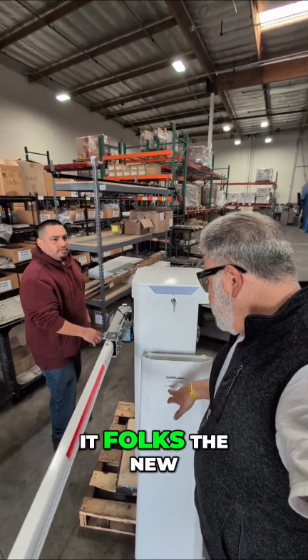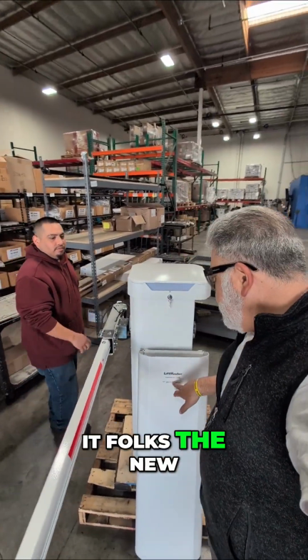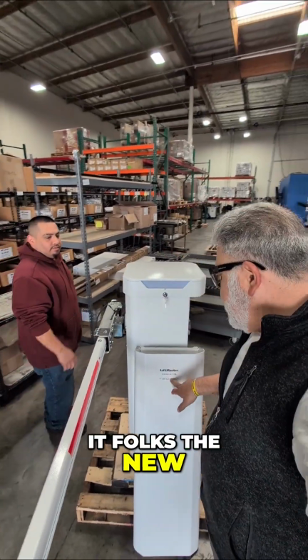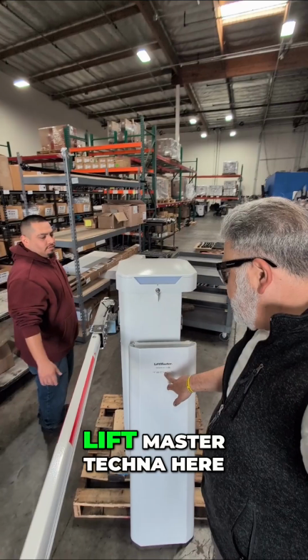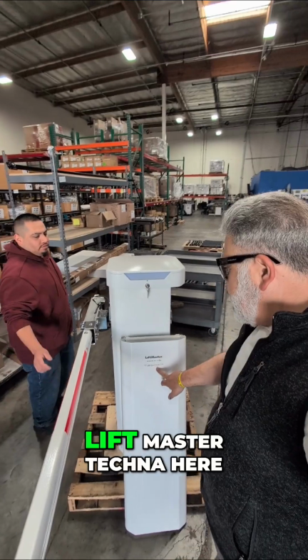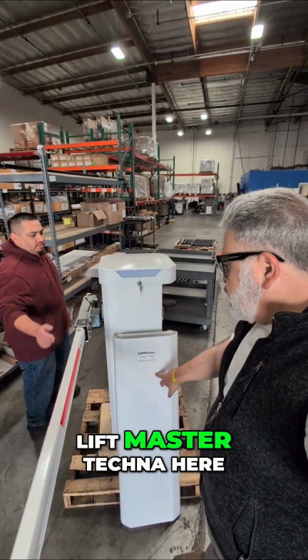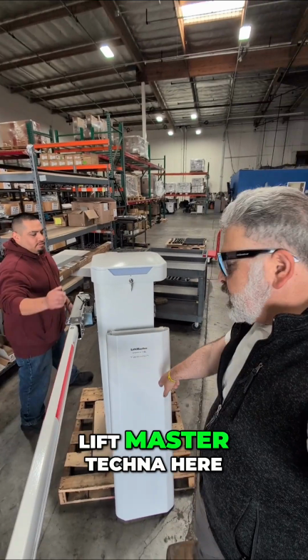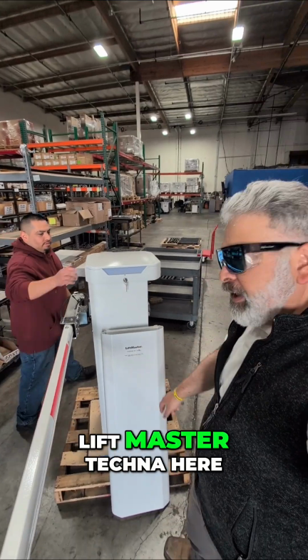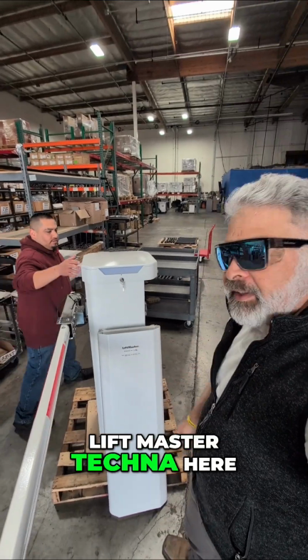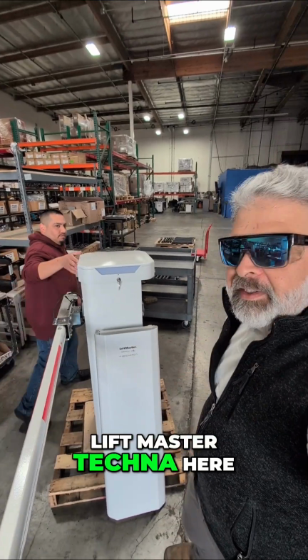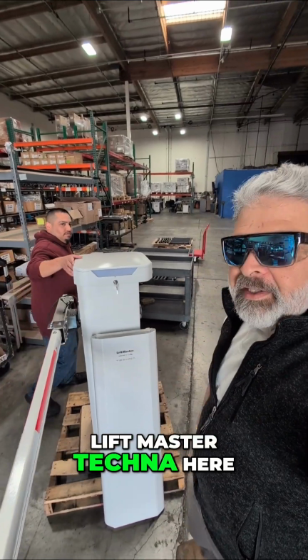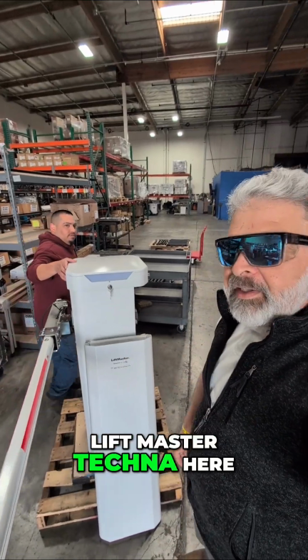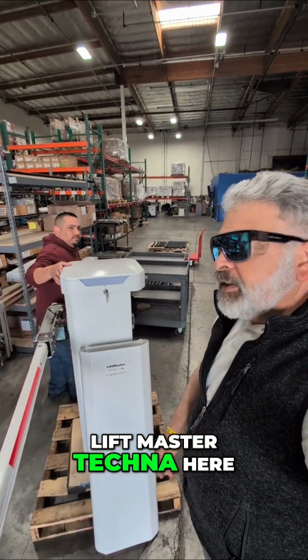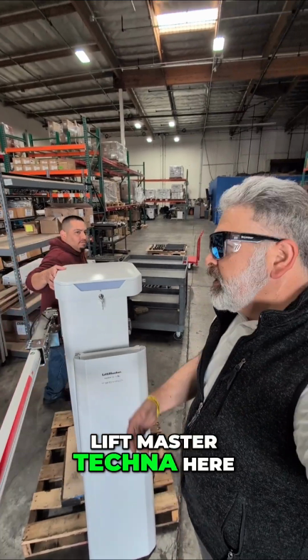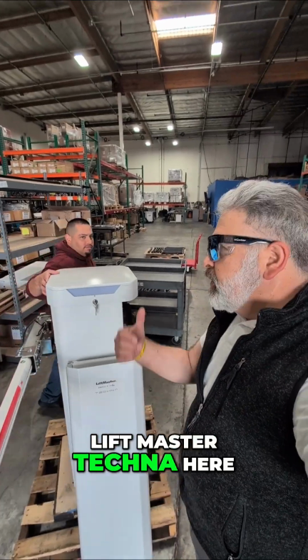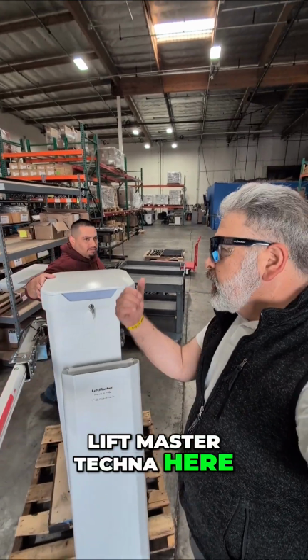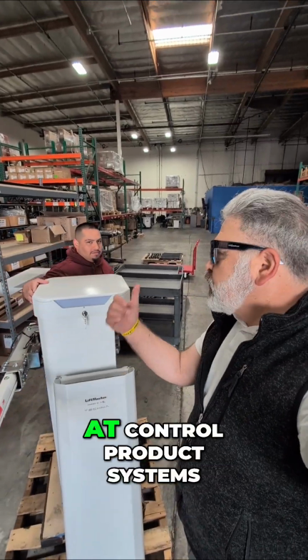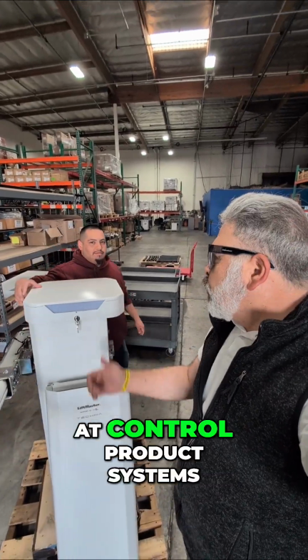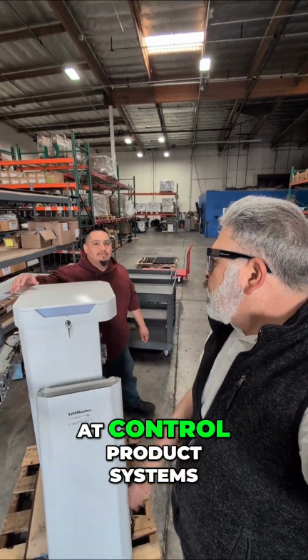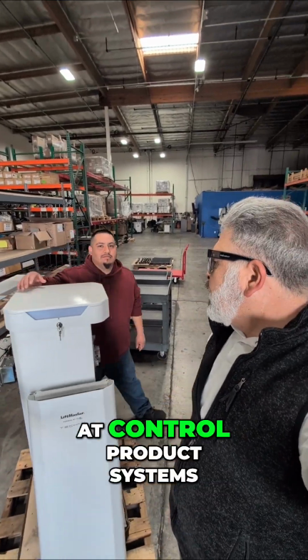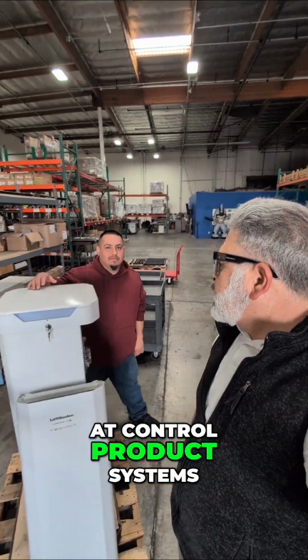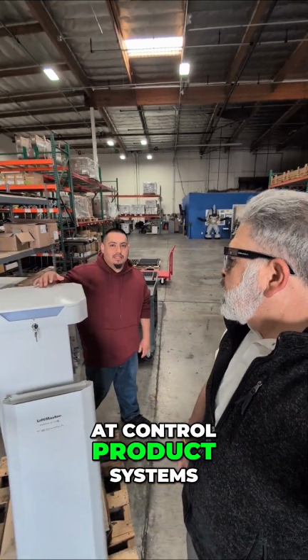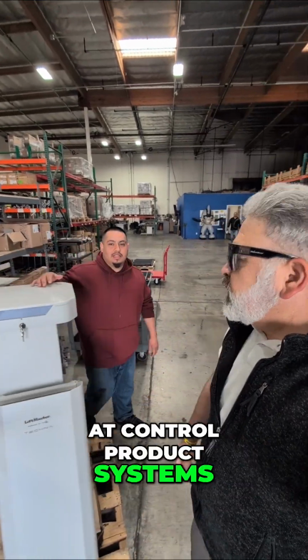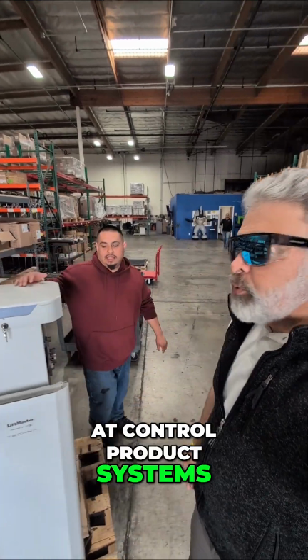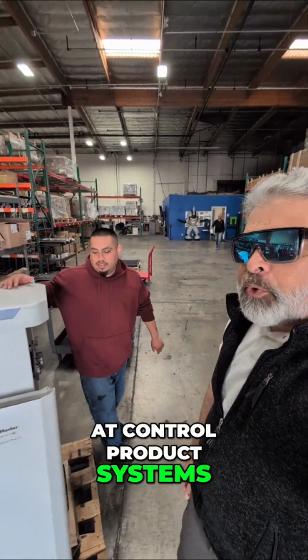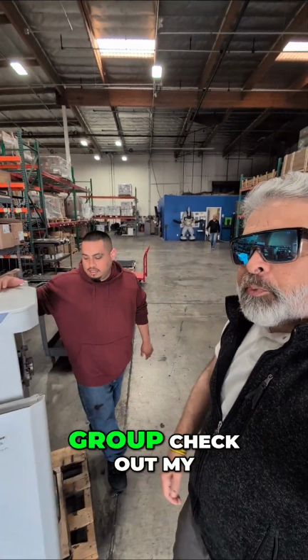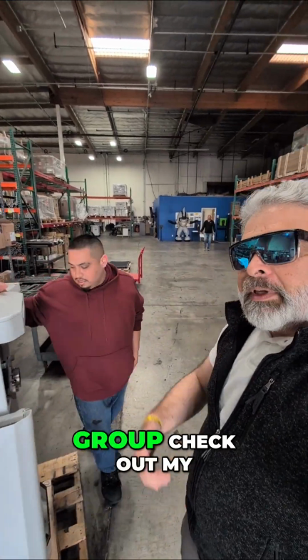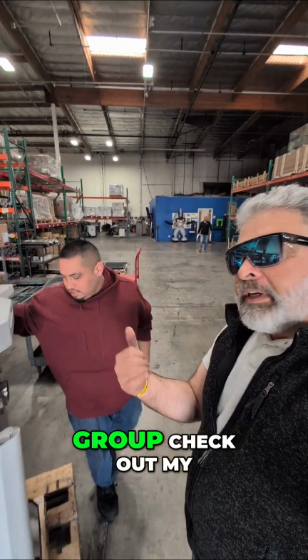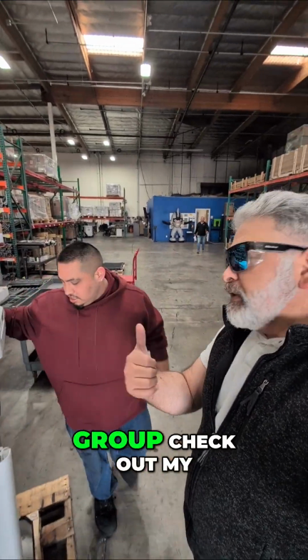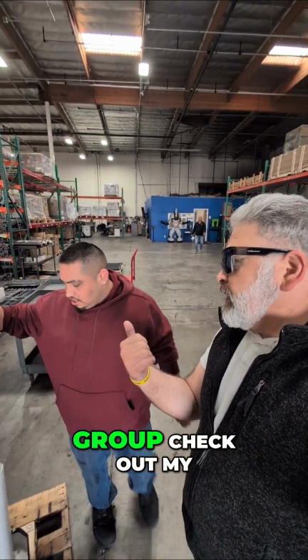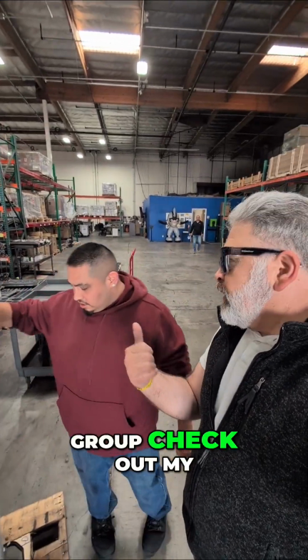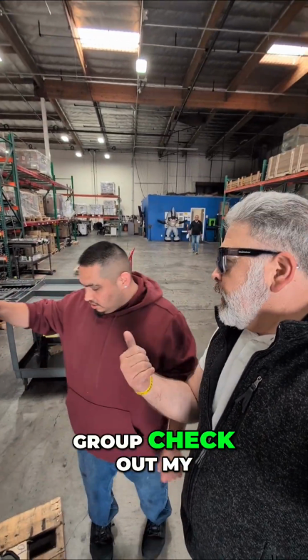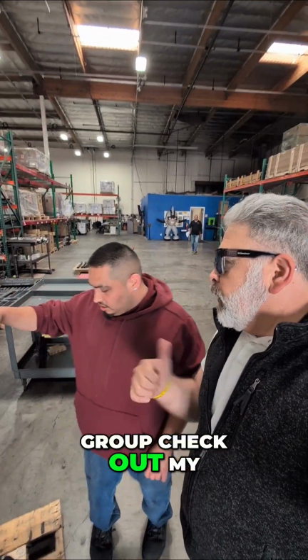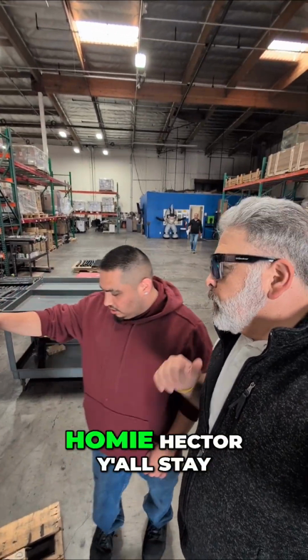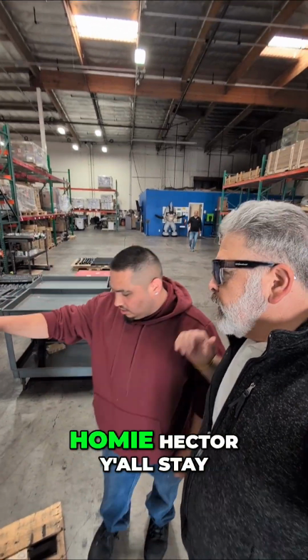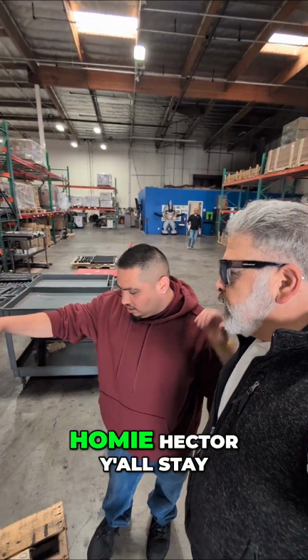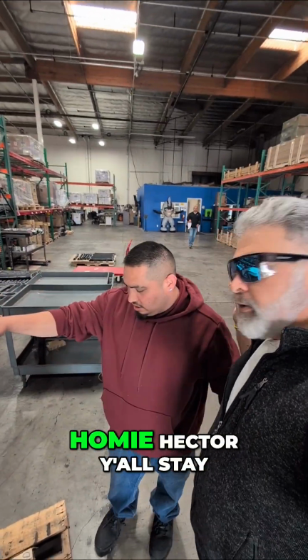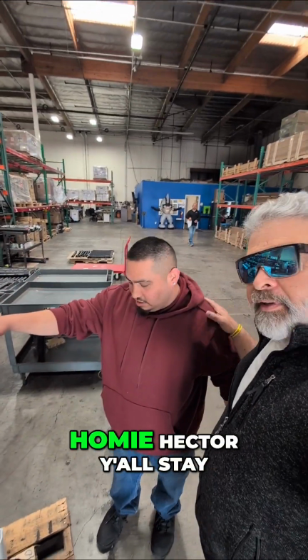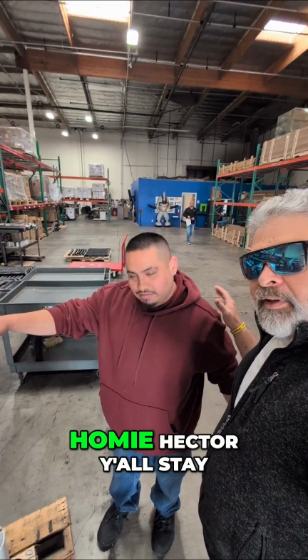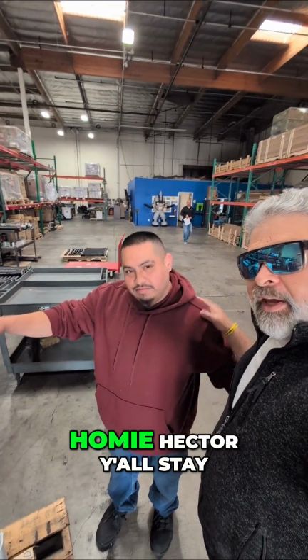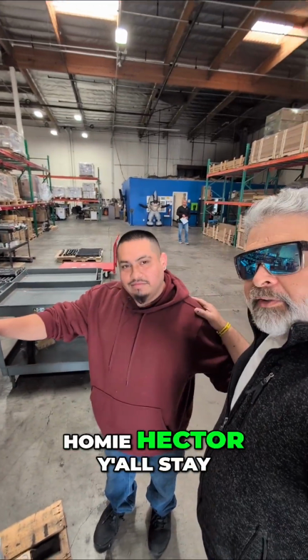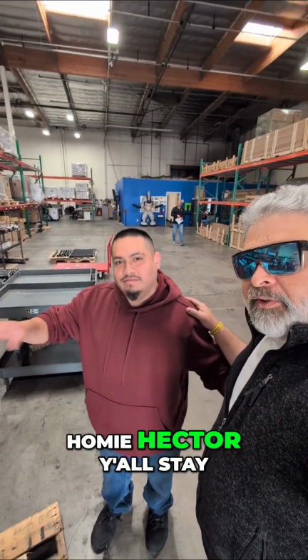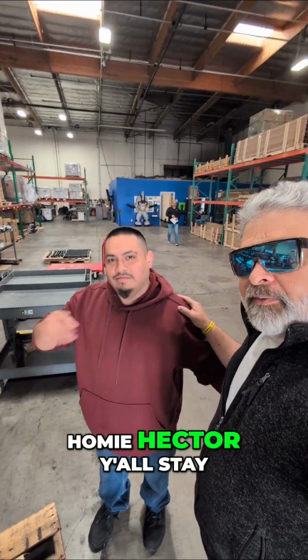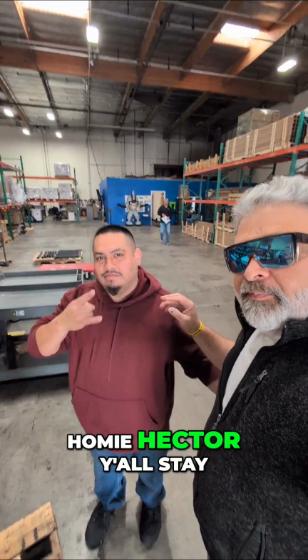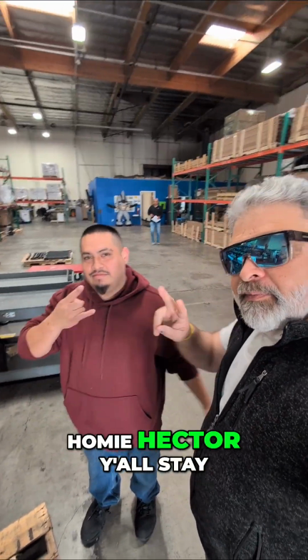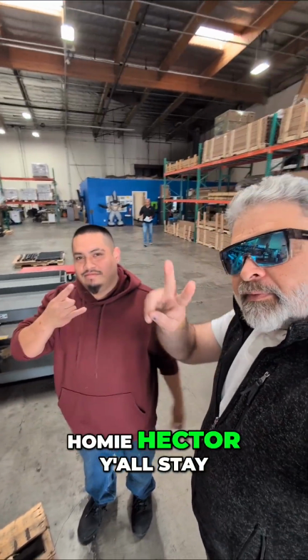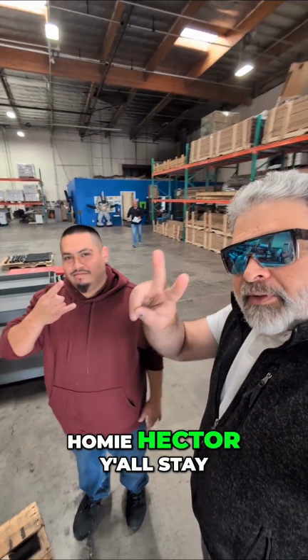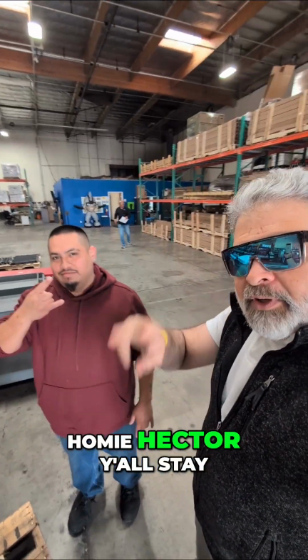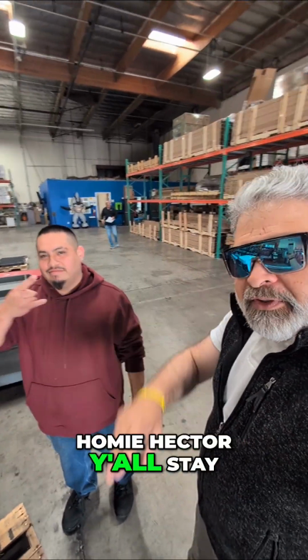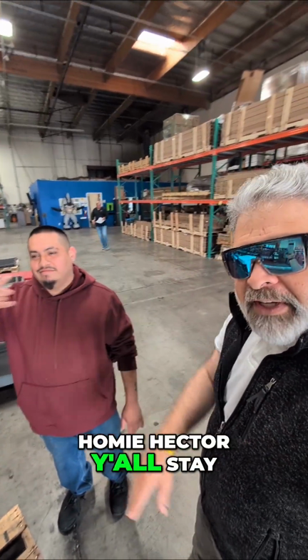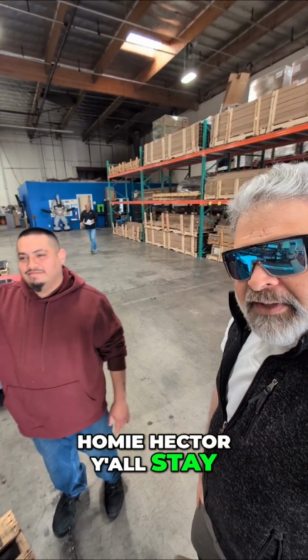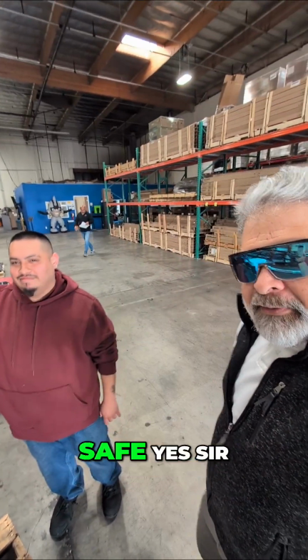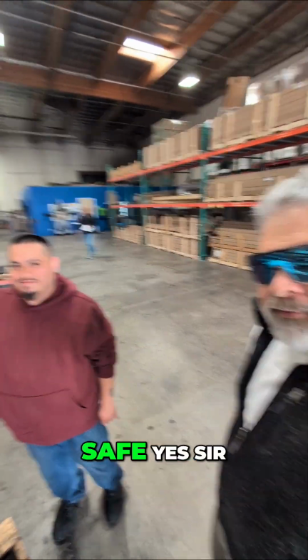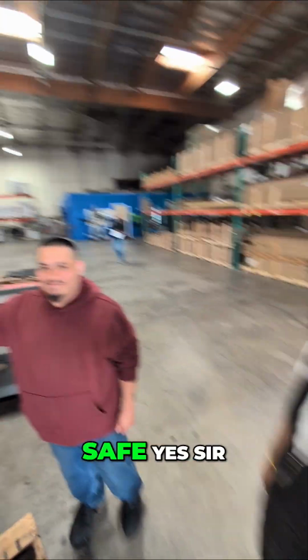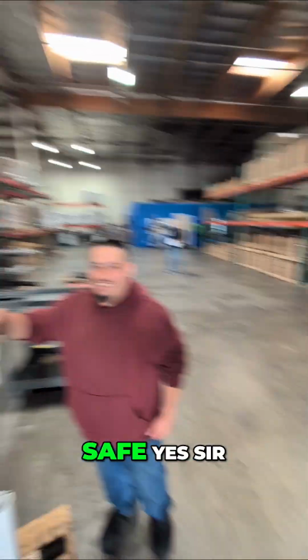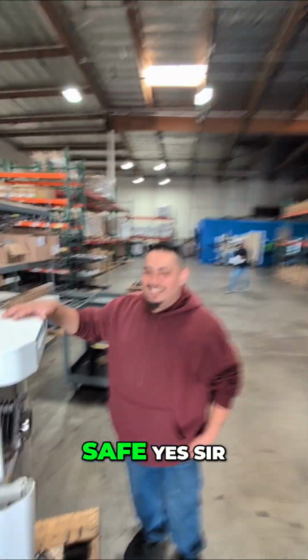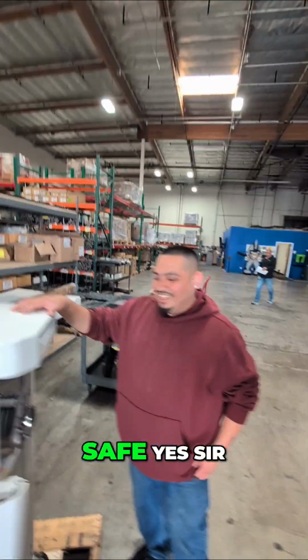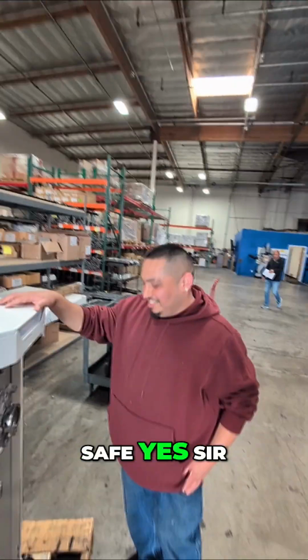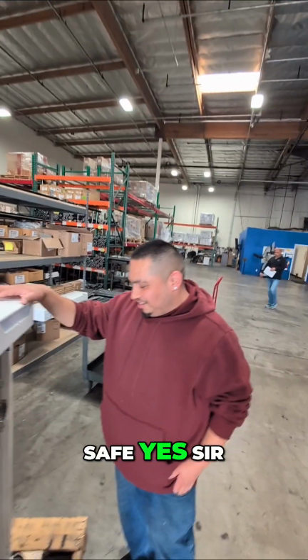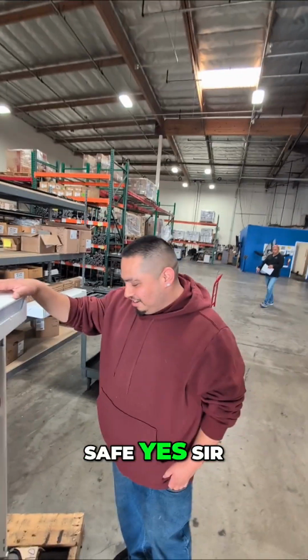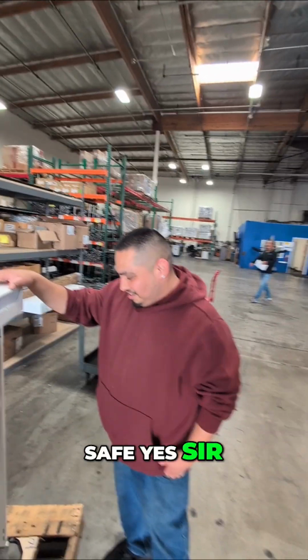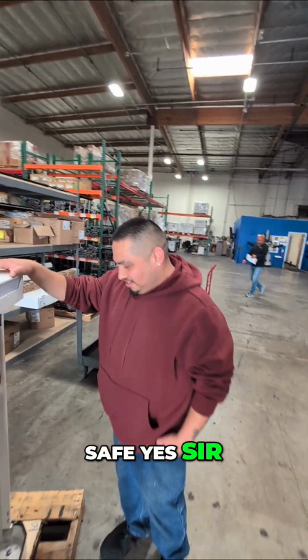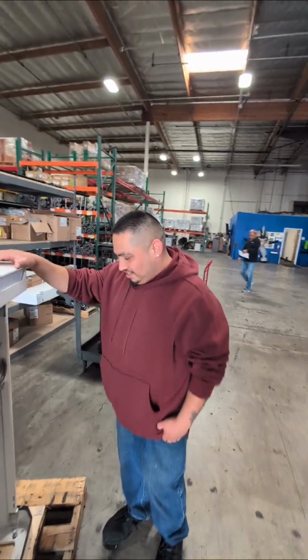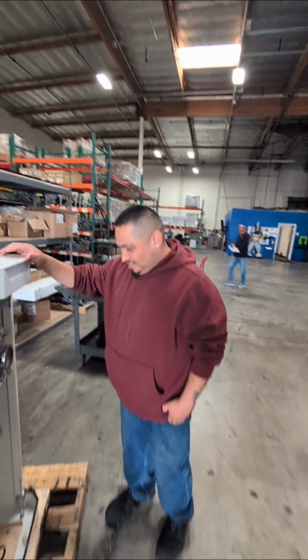The new LiftMaster Technica here at Control Product Systems Group. Check out my homie Hector. Y'all stay safe. Yes sir, thank you very much sir.